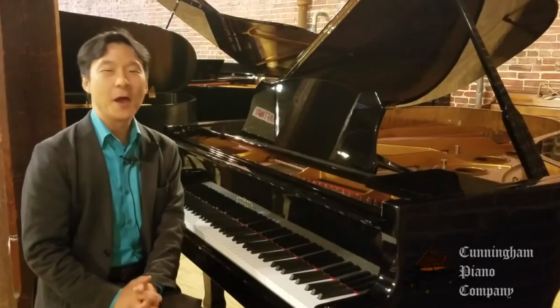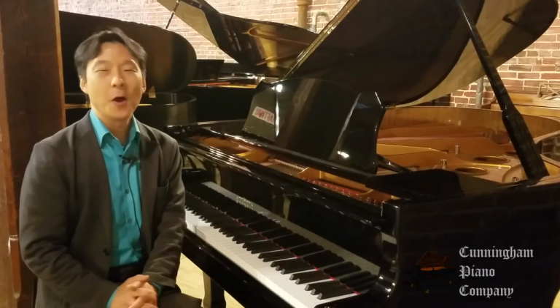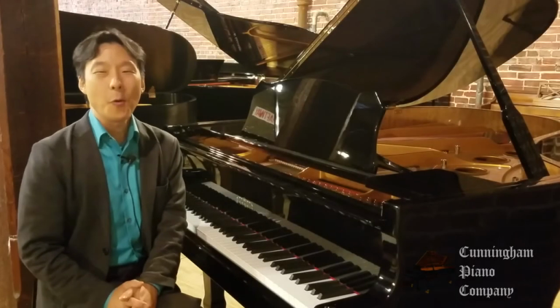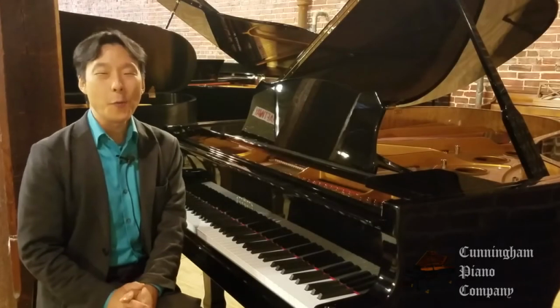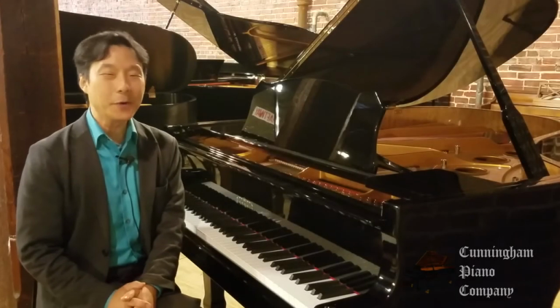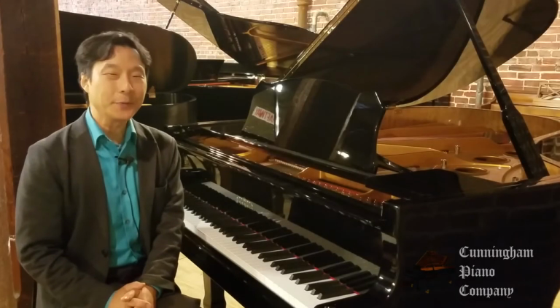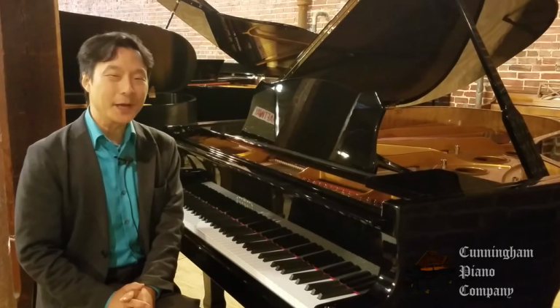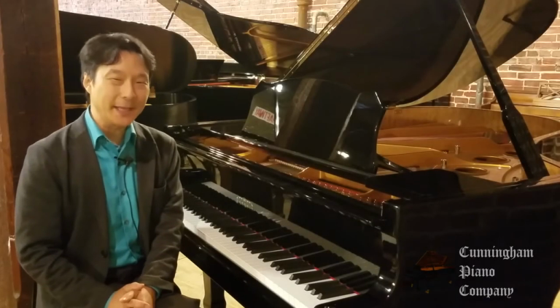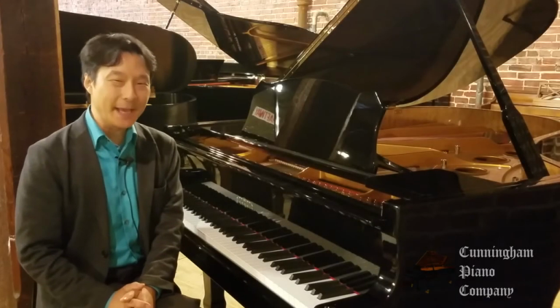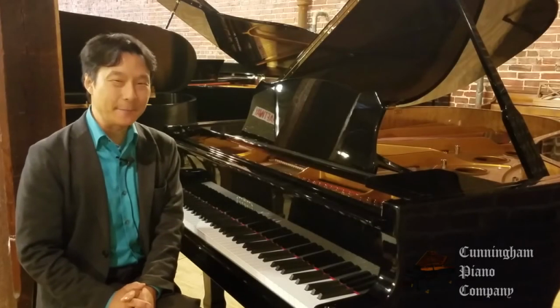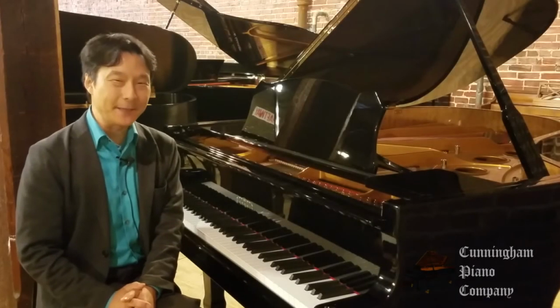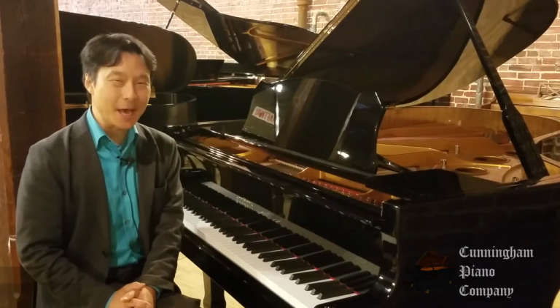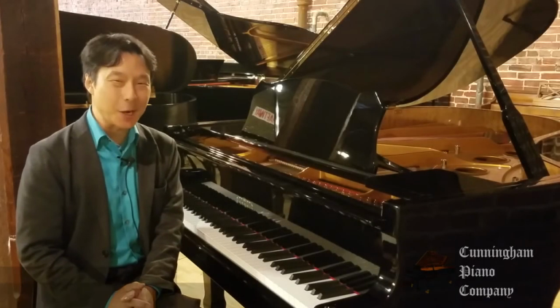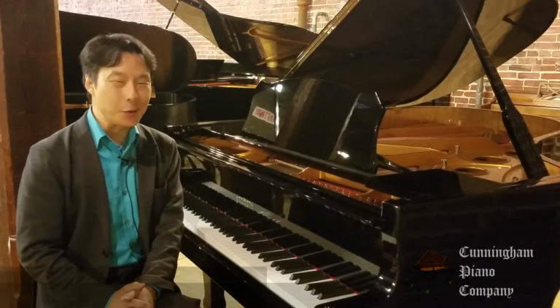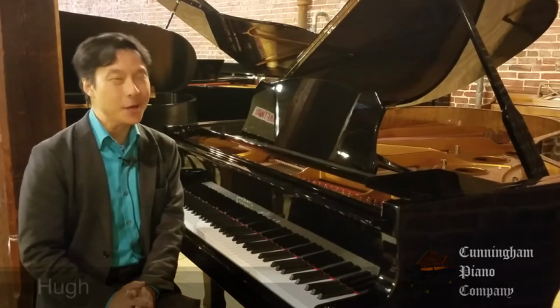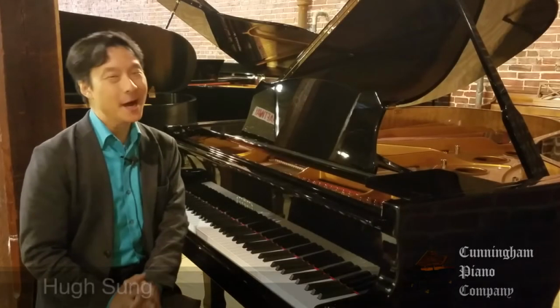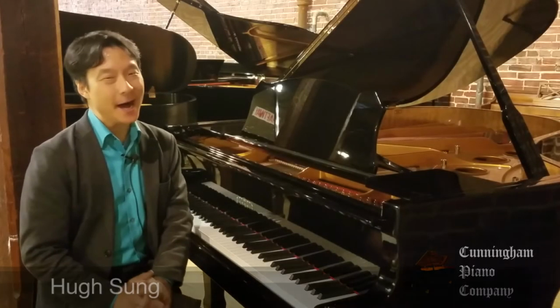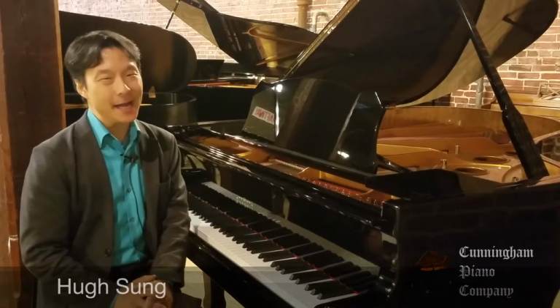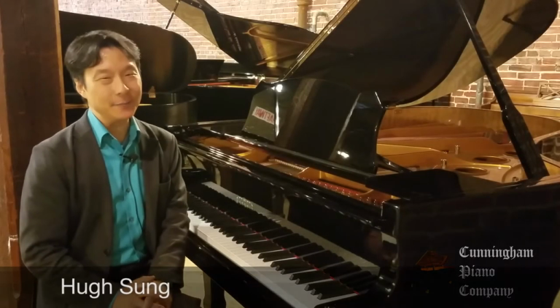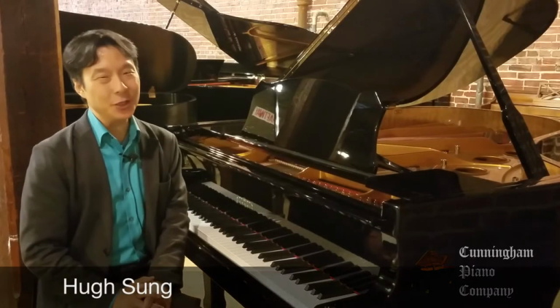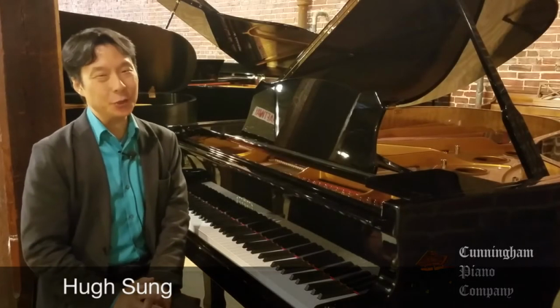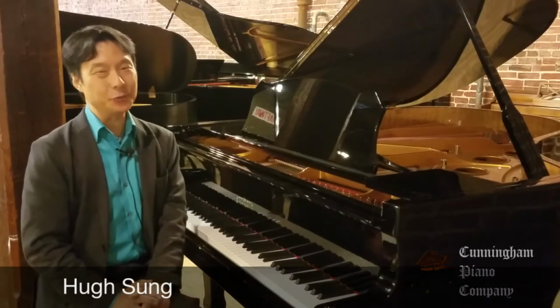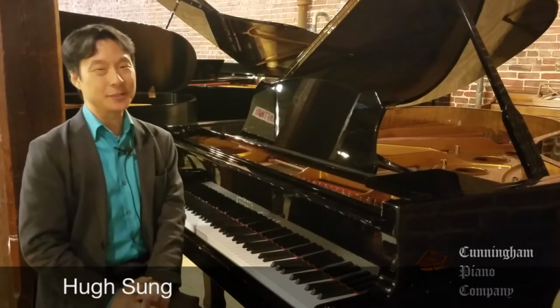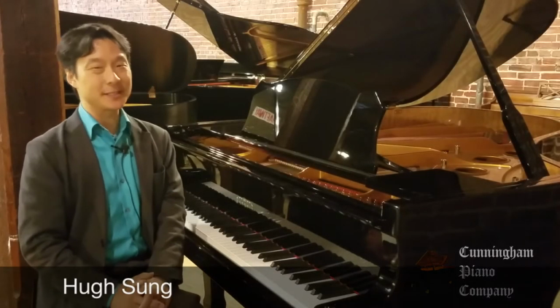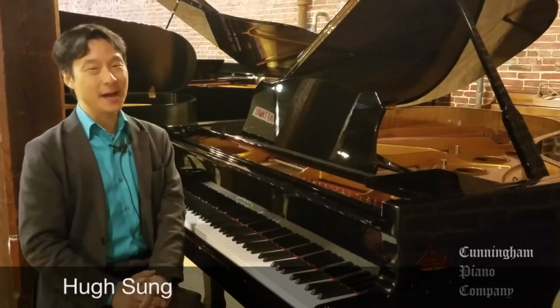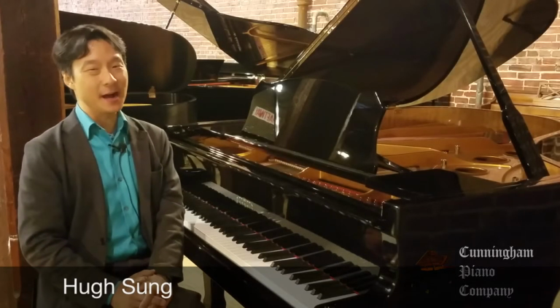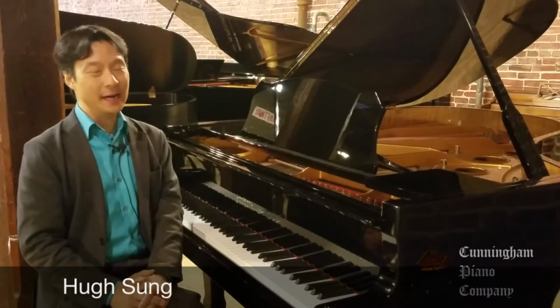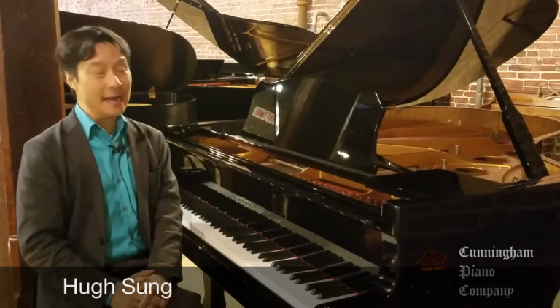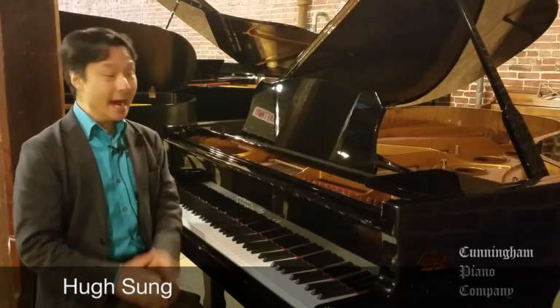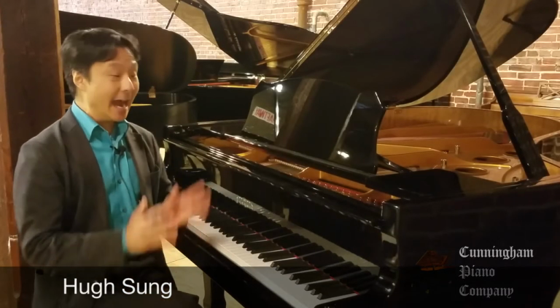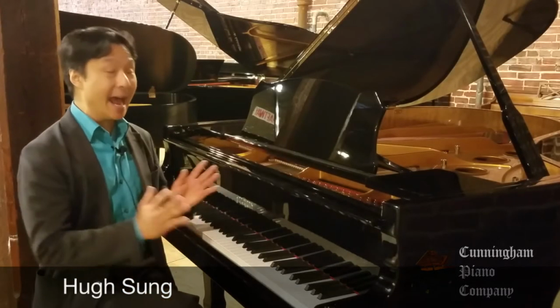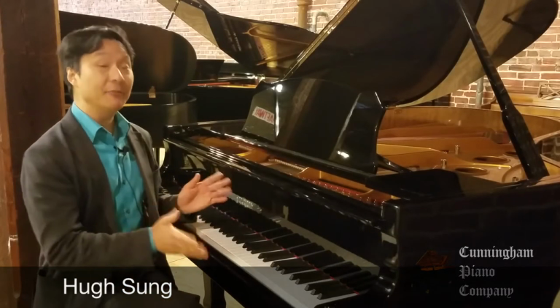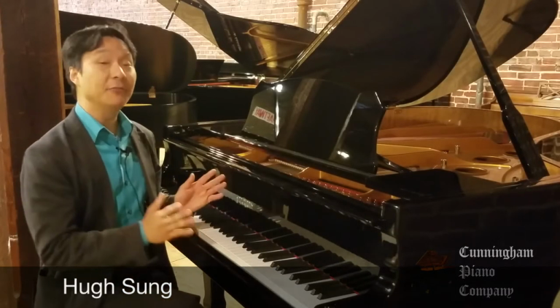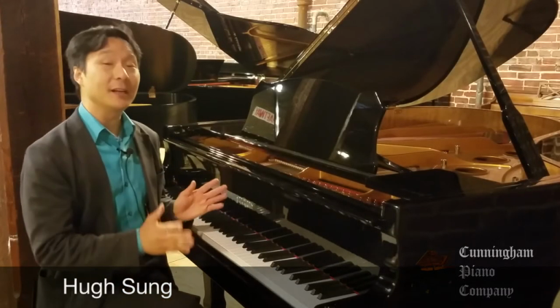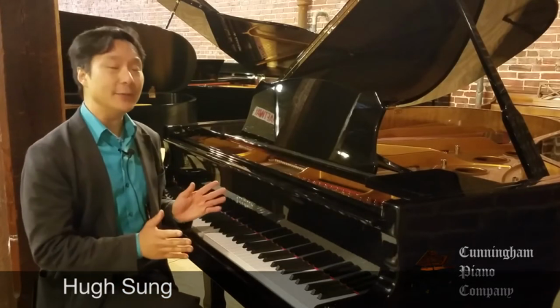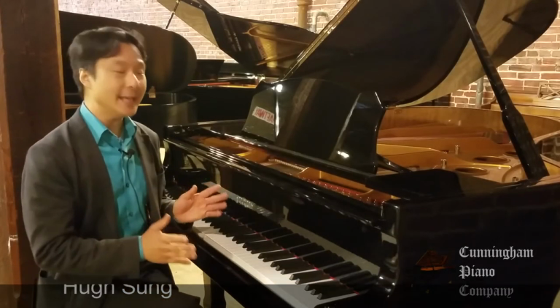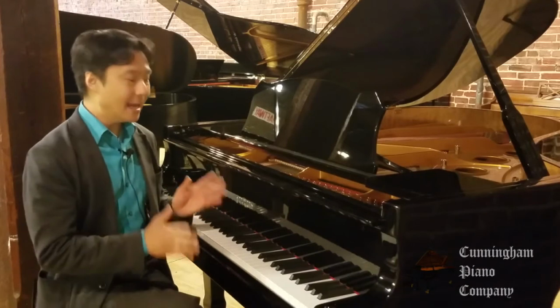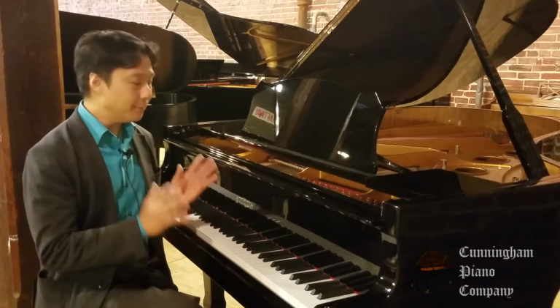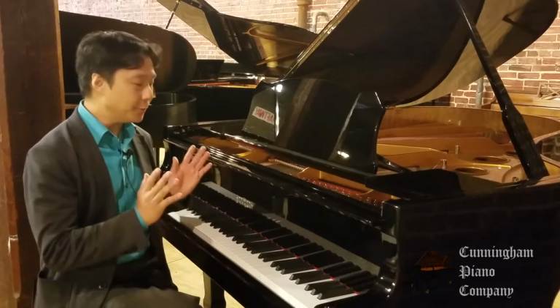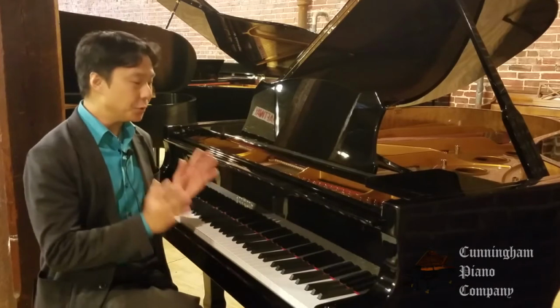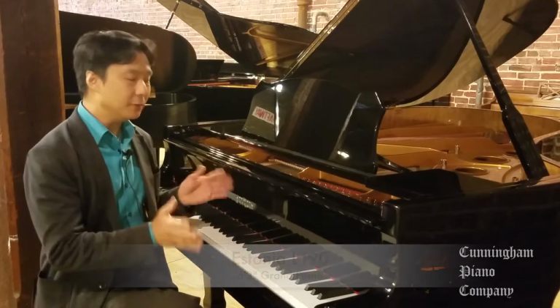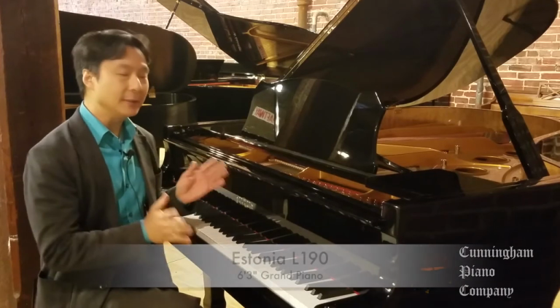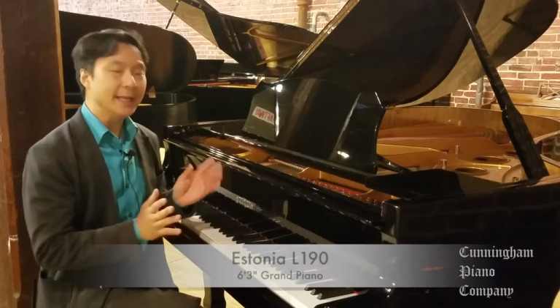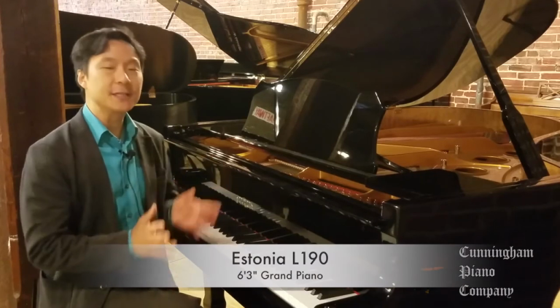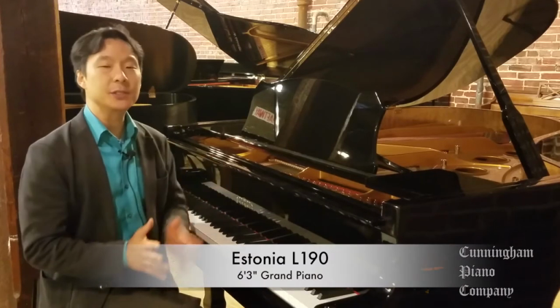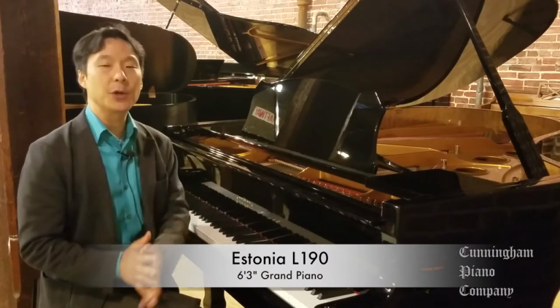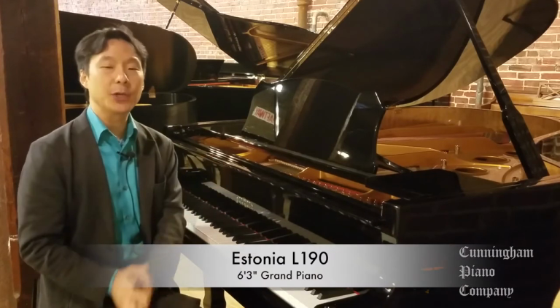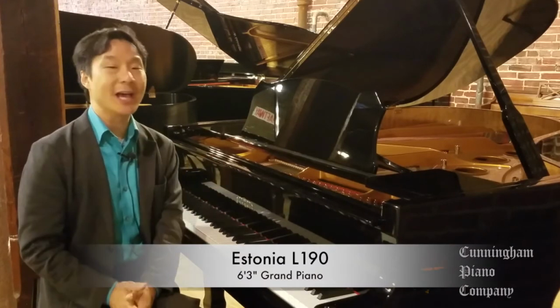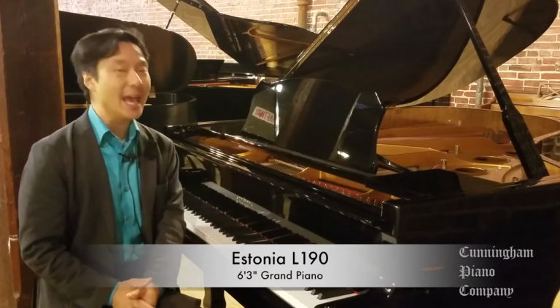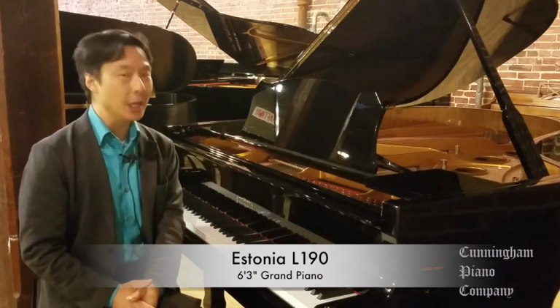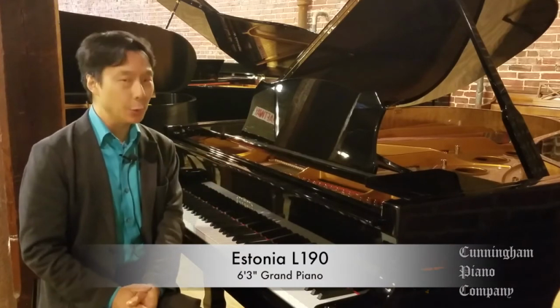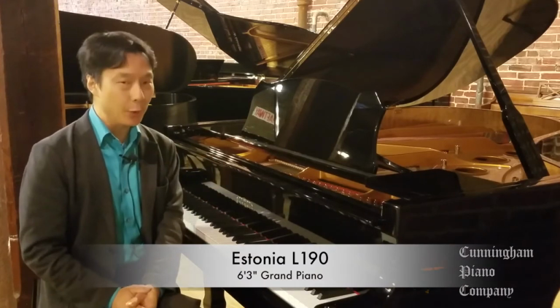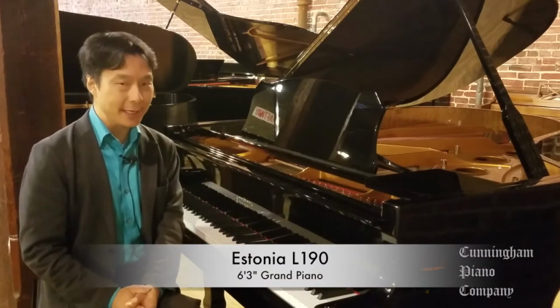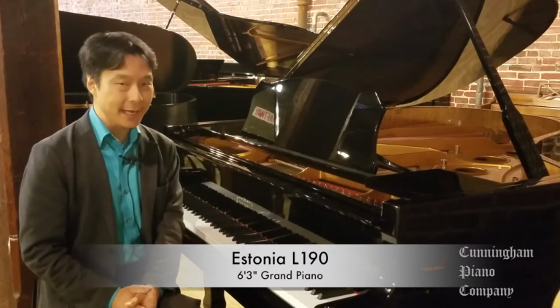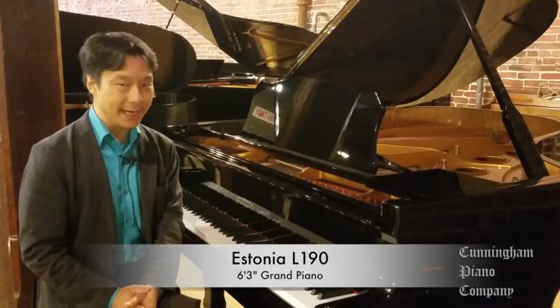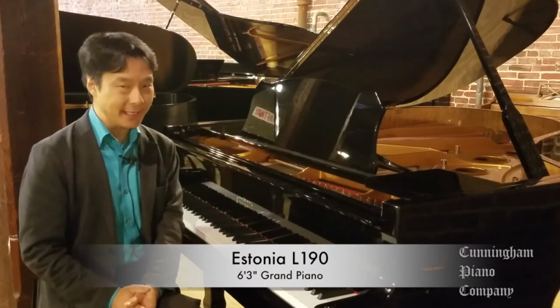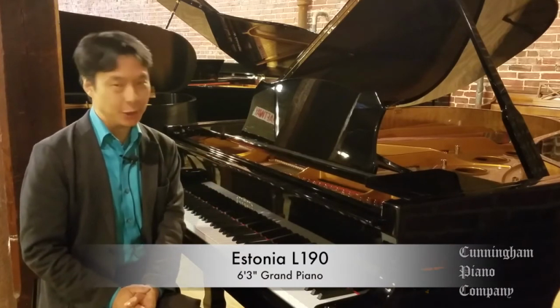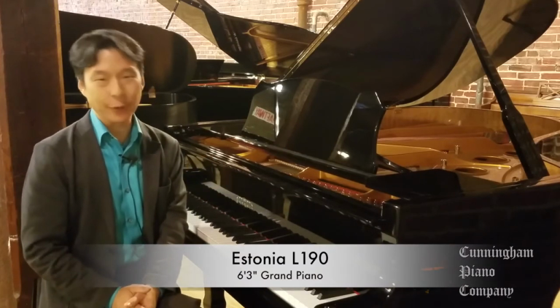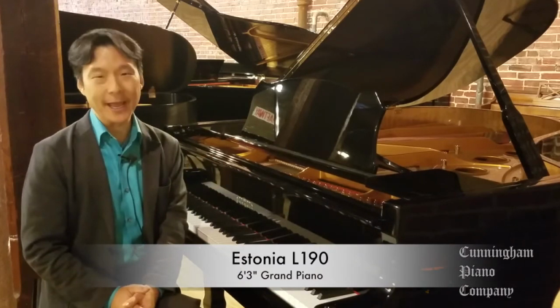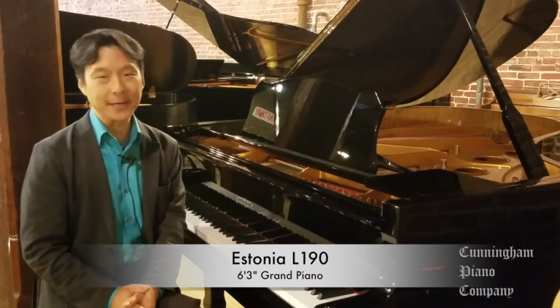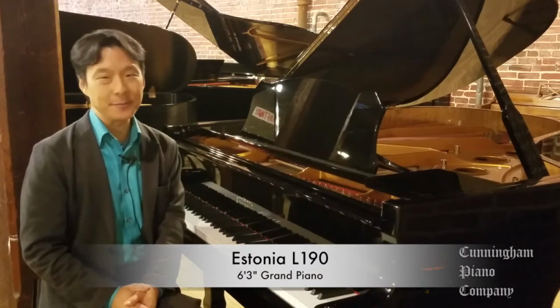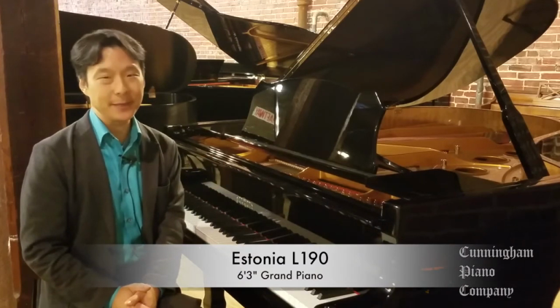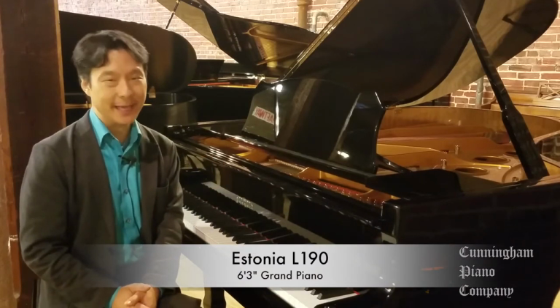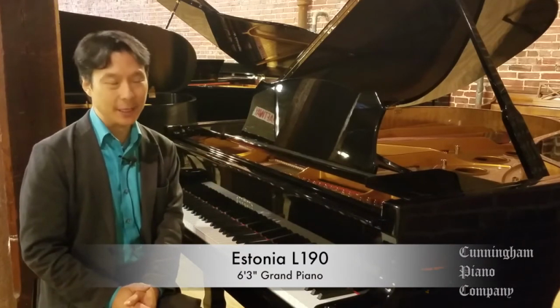Welcome to Cunningham Piano. I'm Hugh Sung. I have in front of me a beautiful Estonia L-190 Grand Piano.